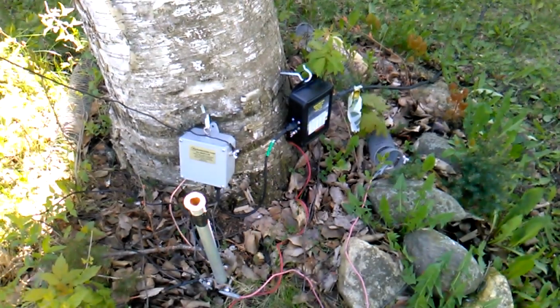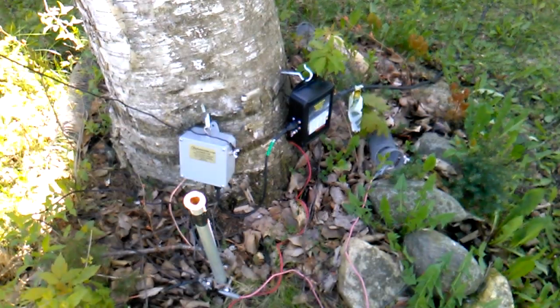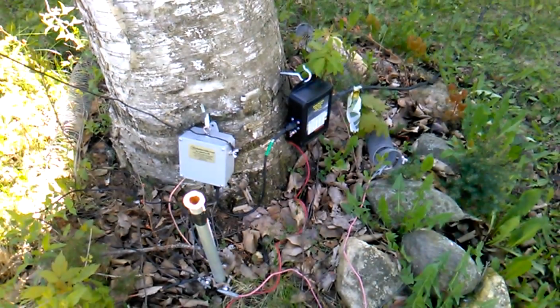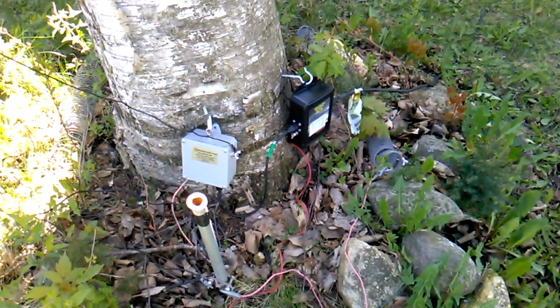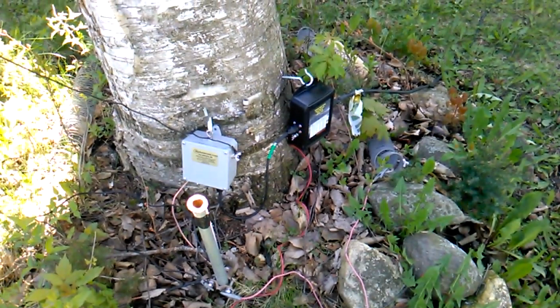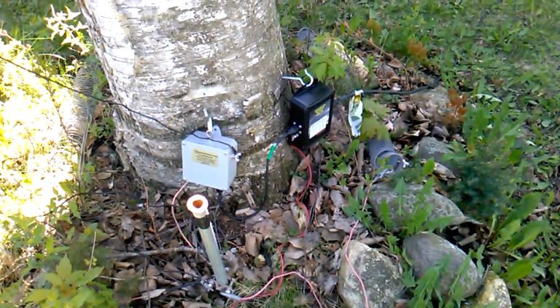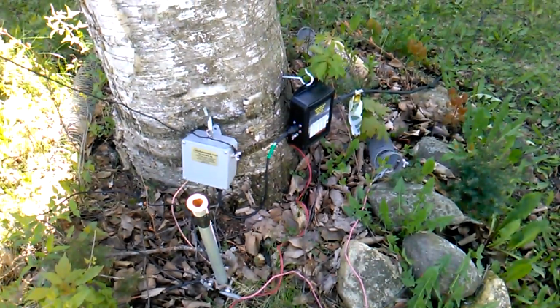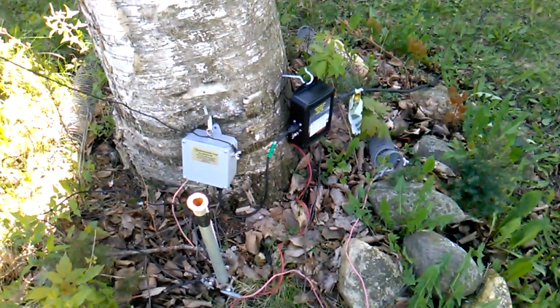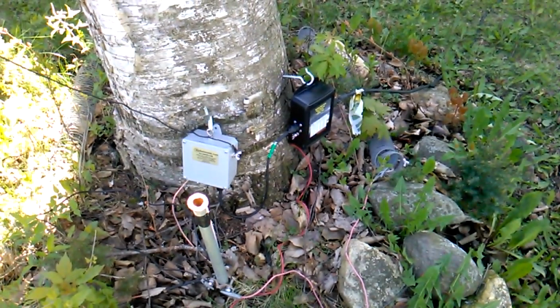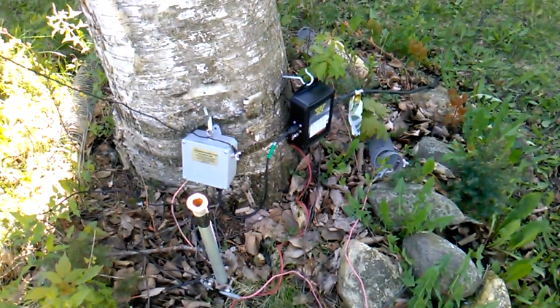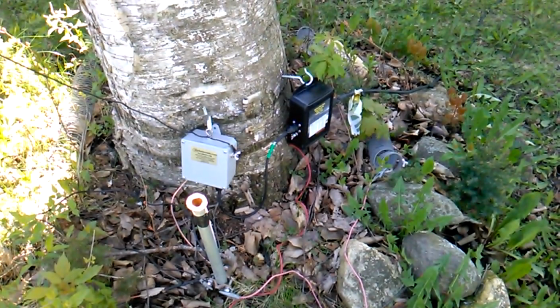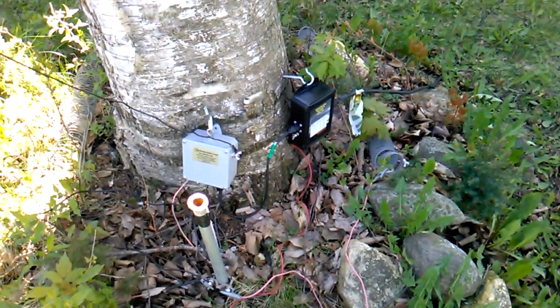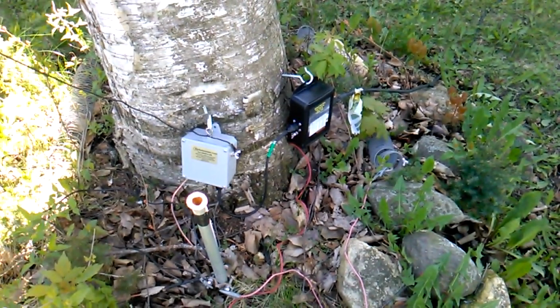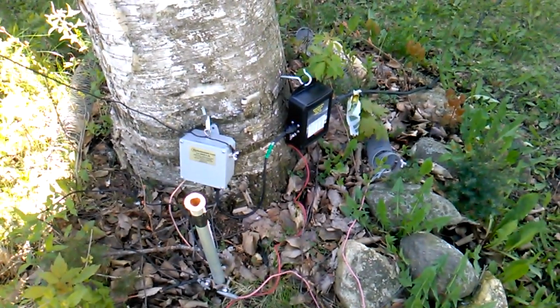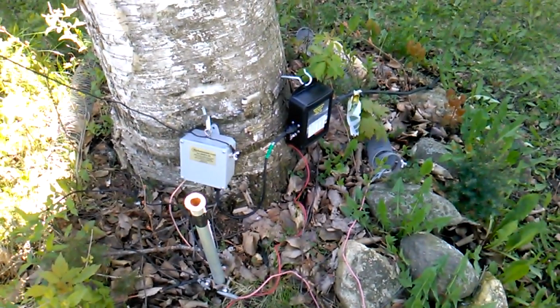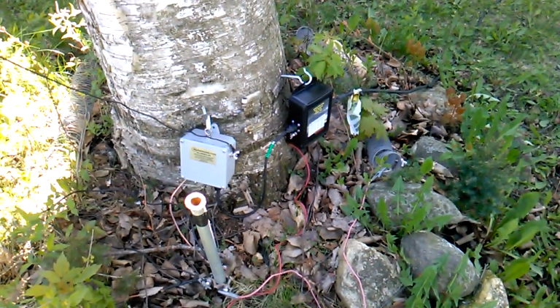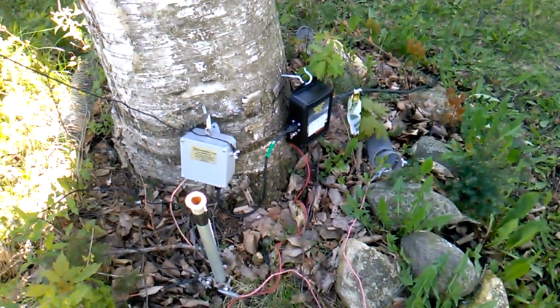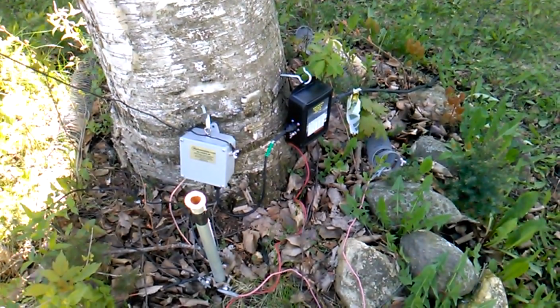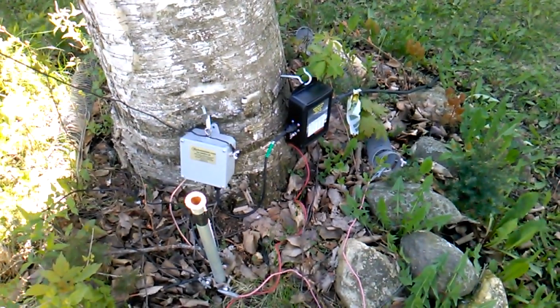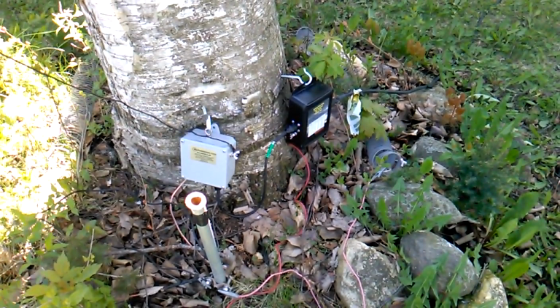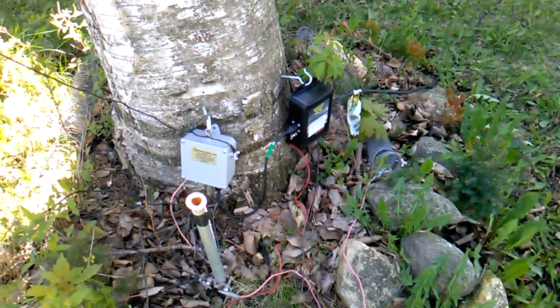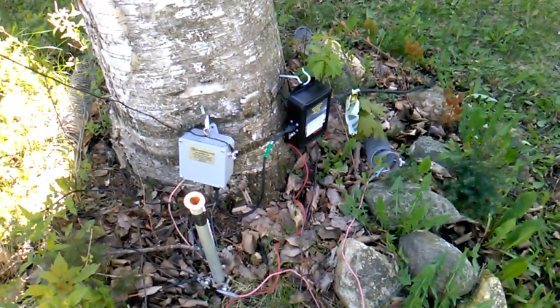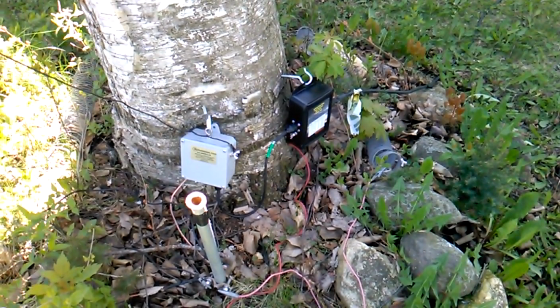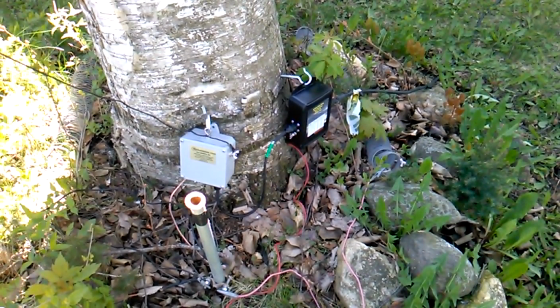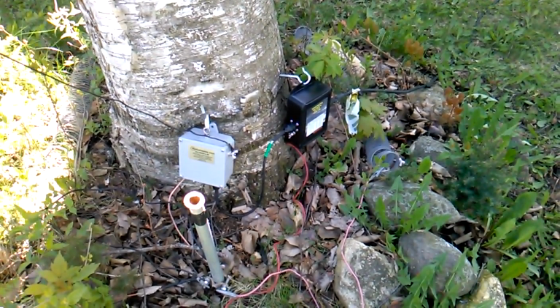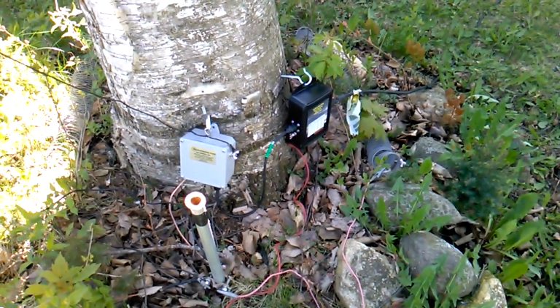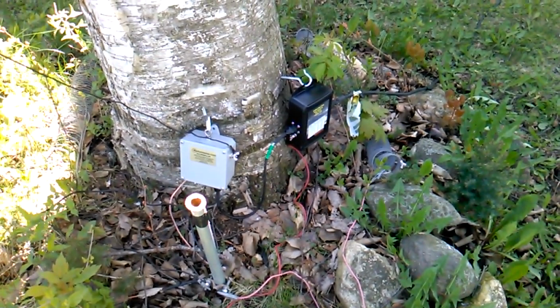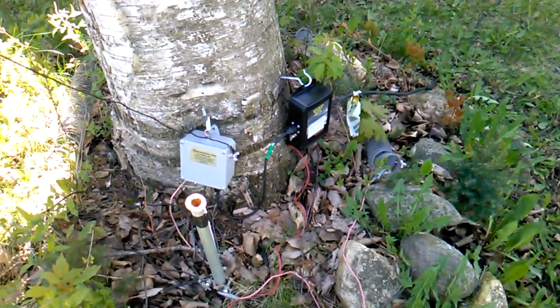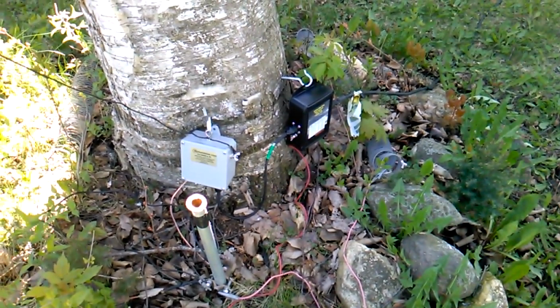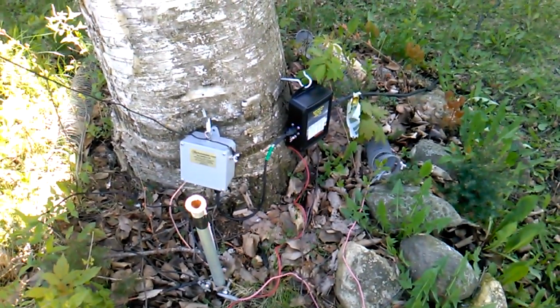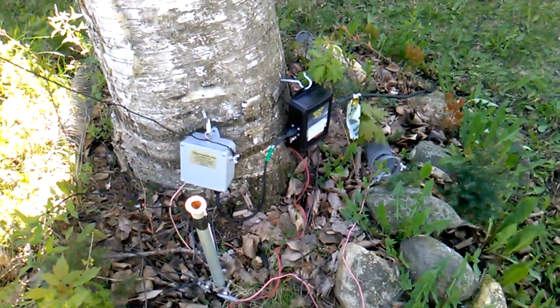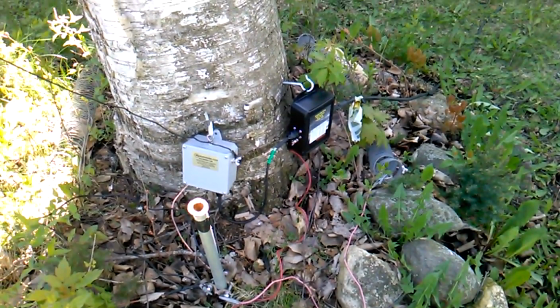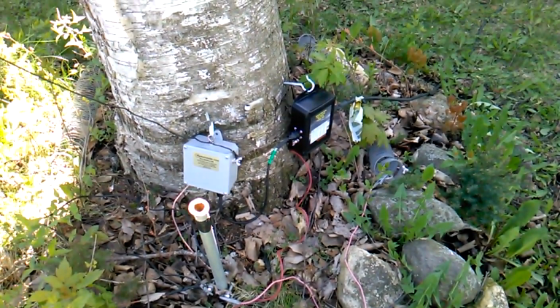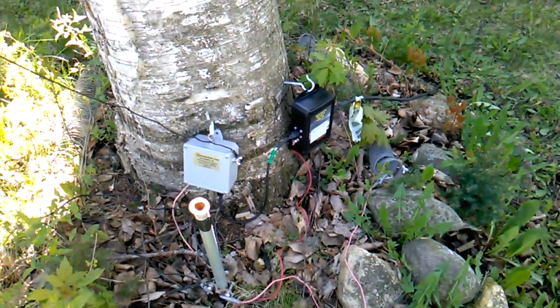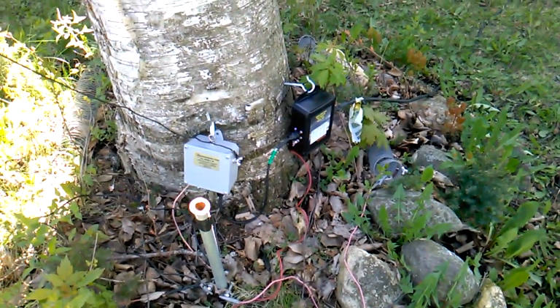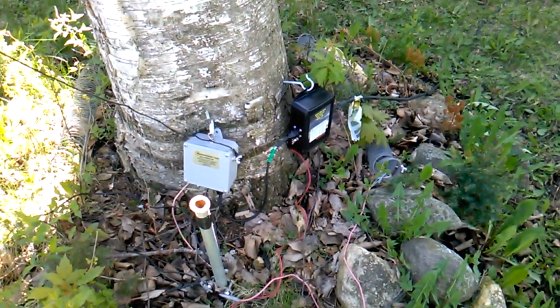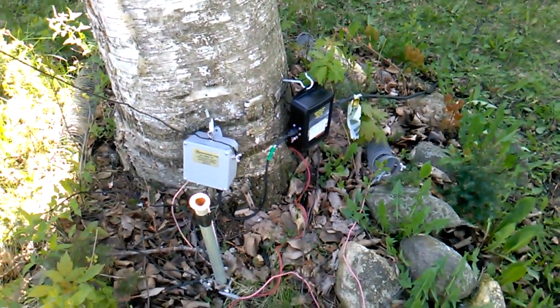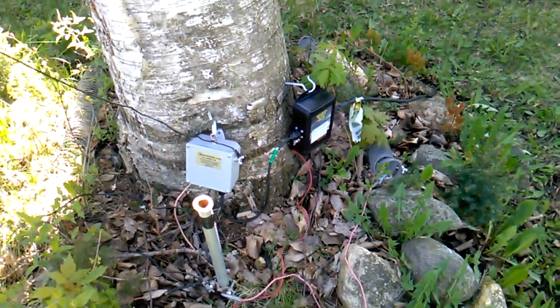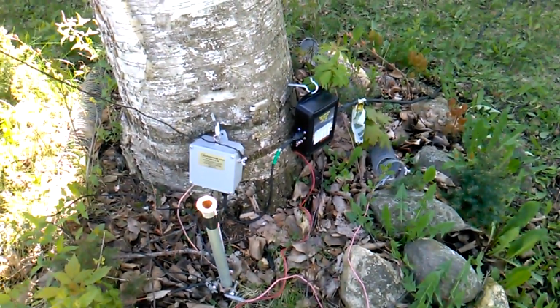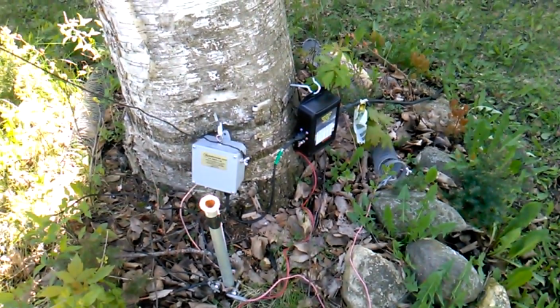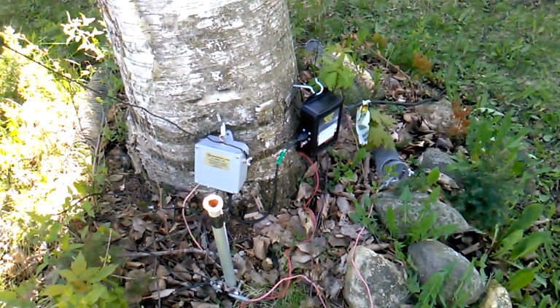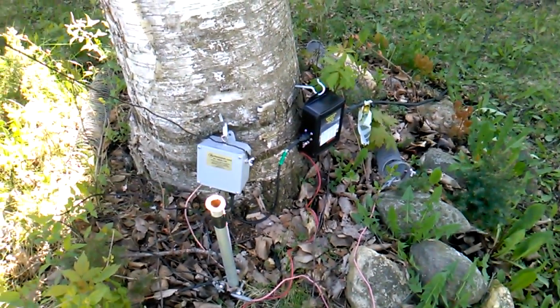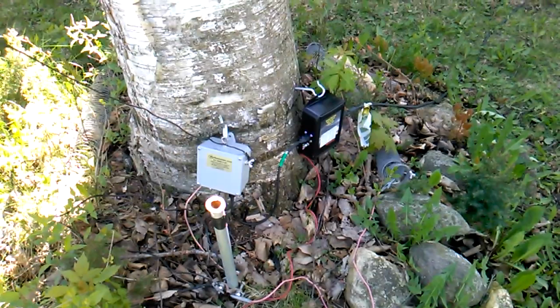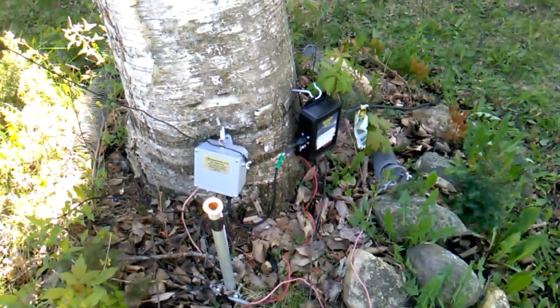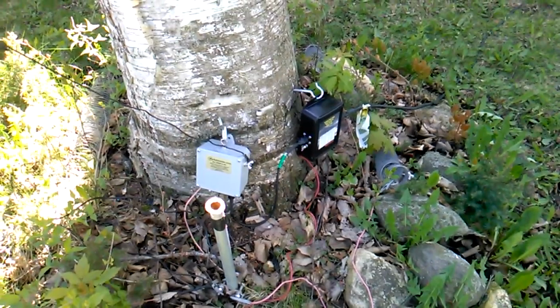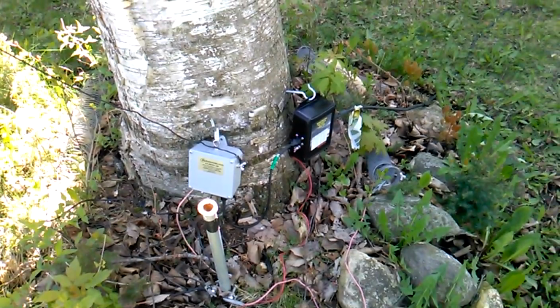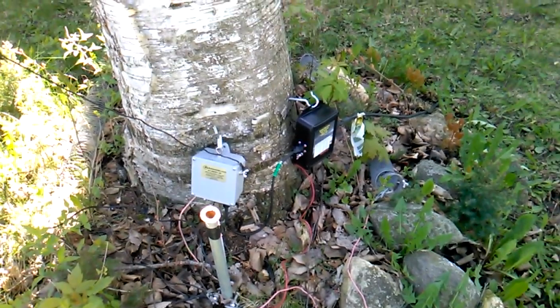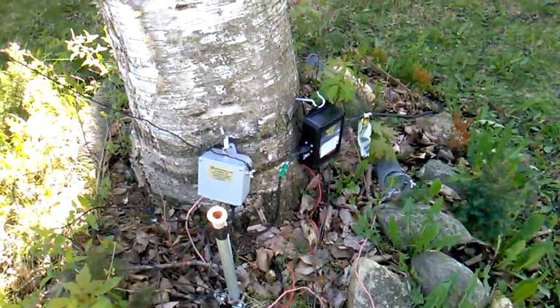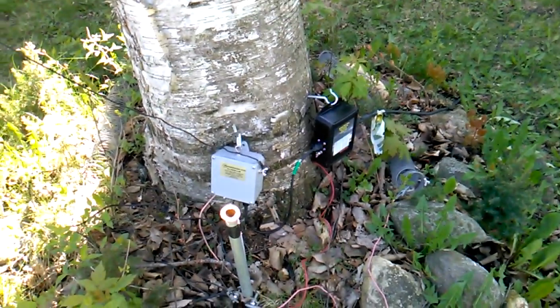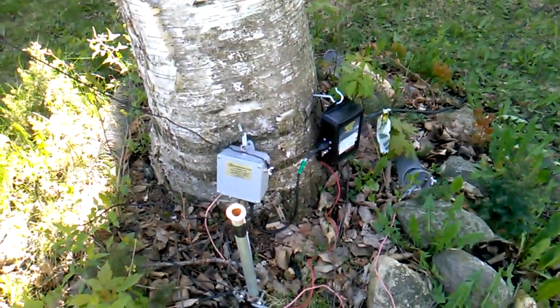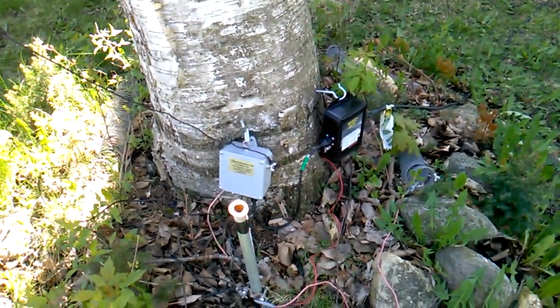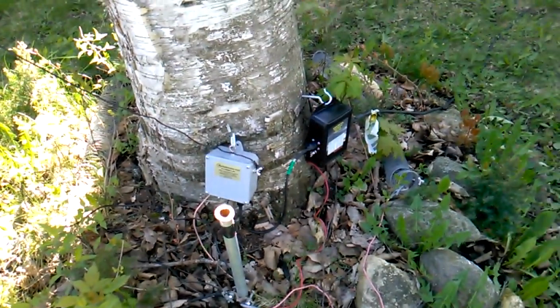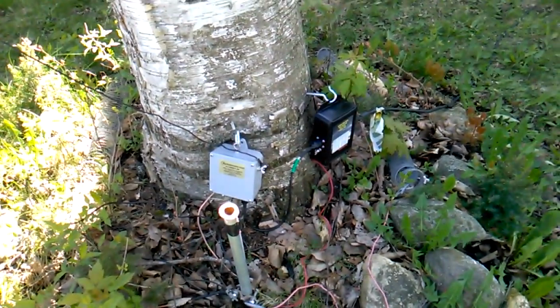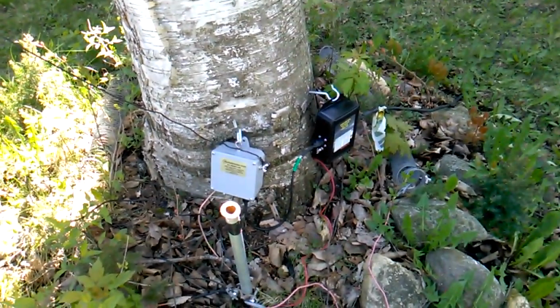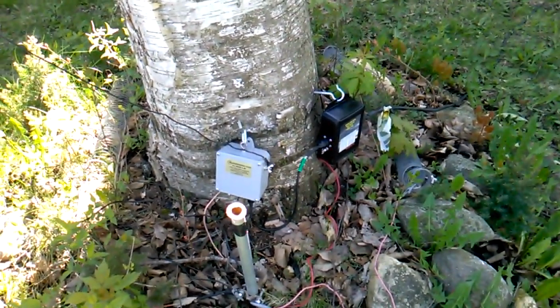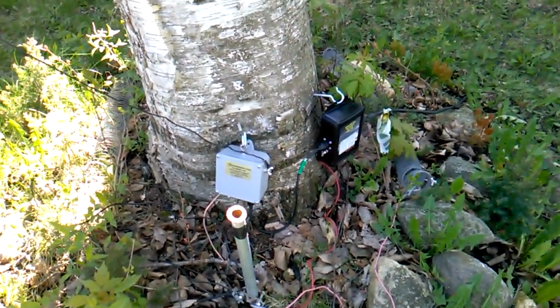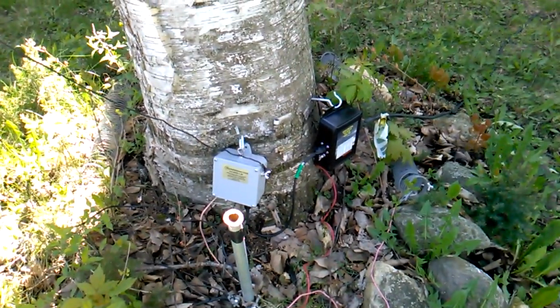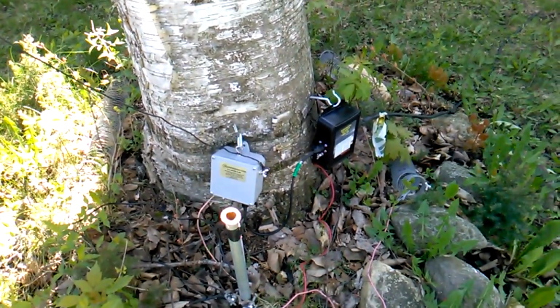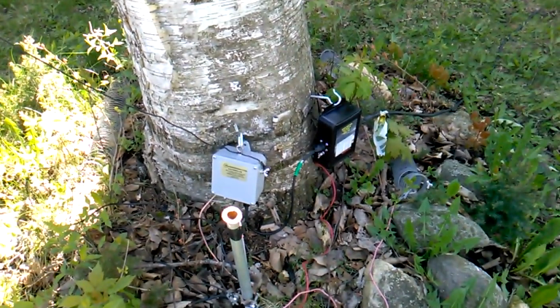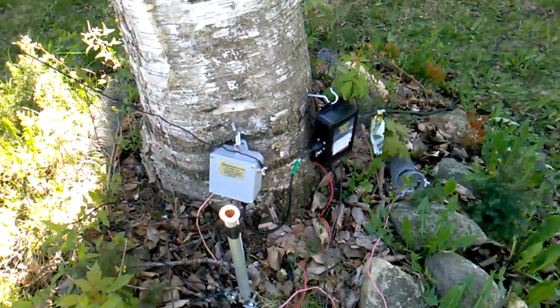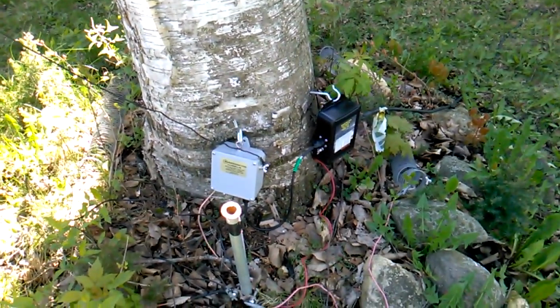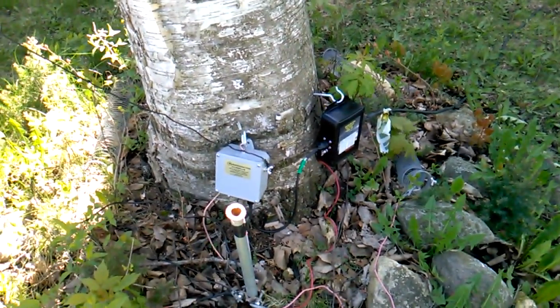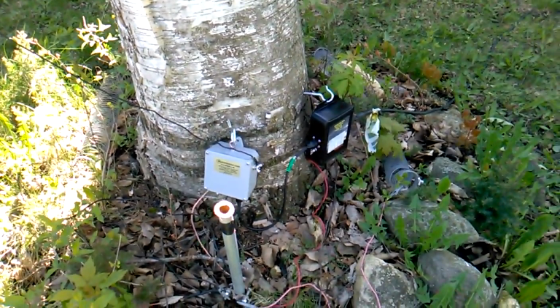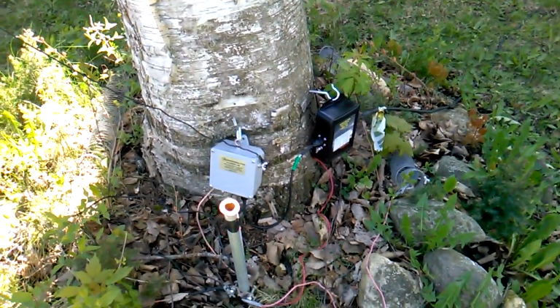Hello world, this is Dennis, Kilo Delta 9, Lima Victor Romeo, and I want to quickly go over my antenna setup.